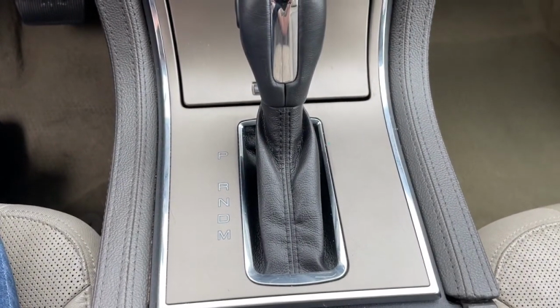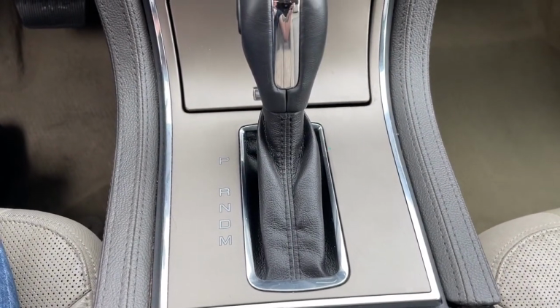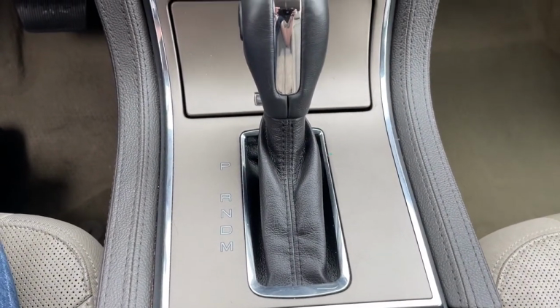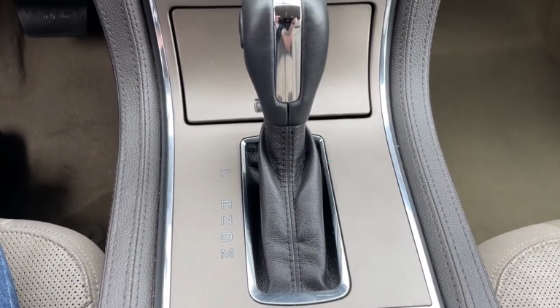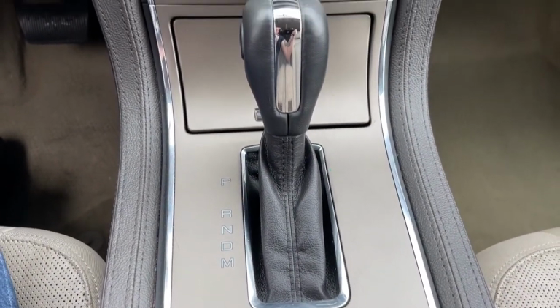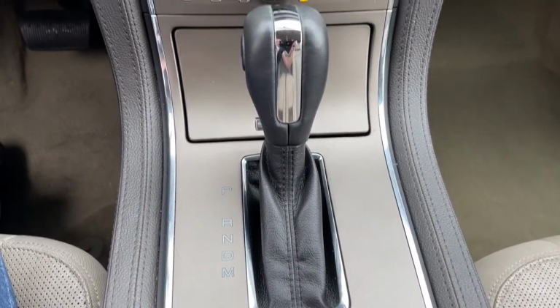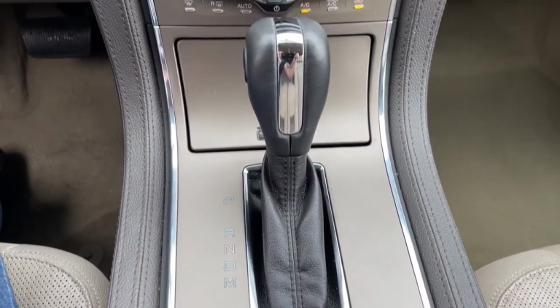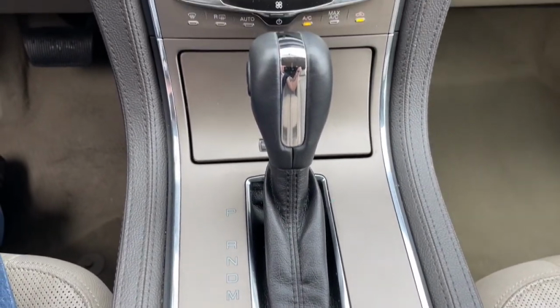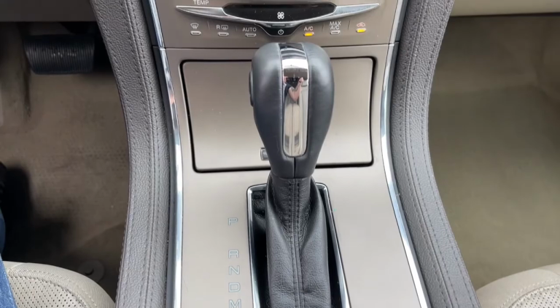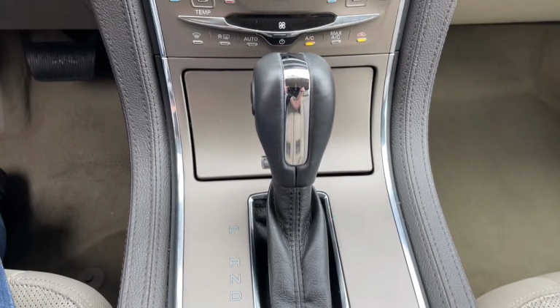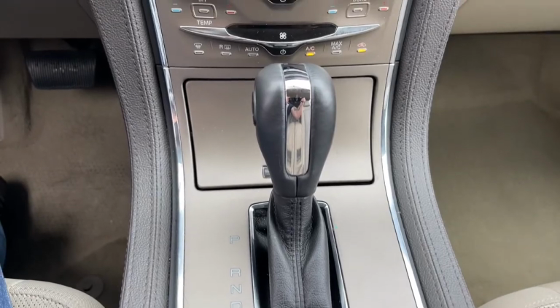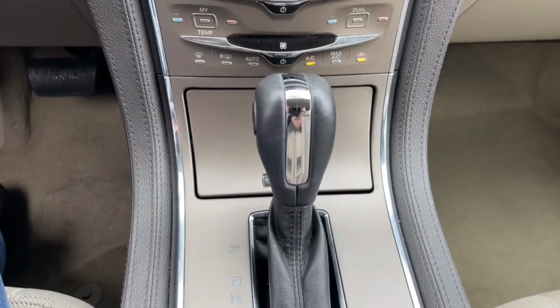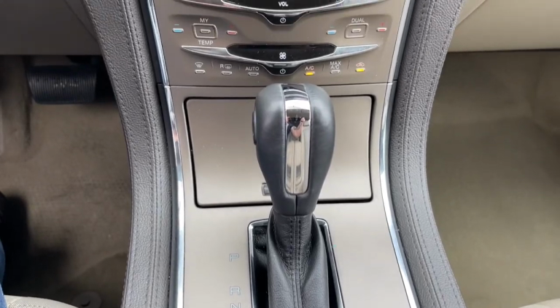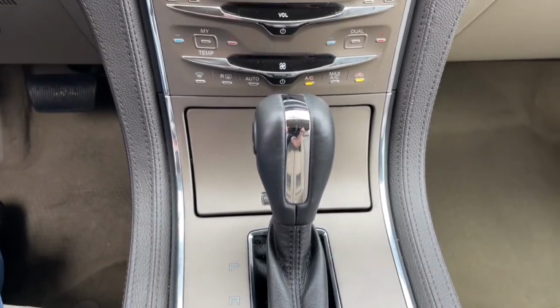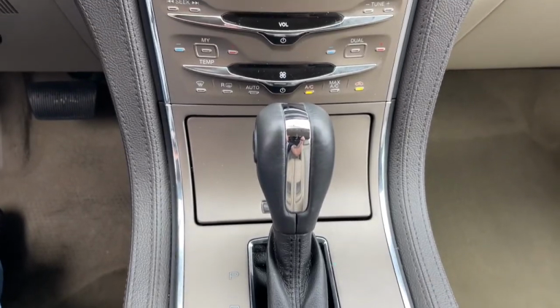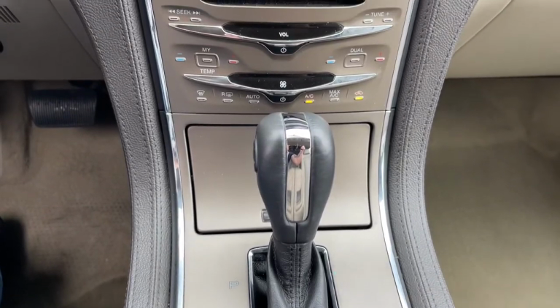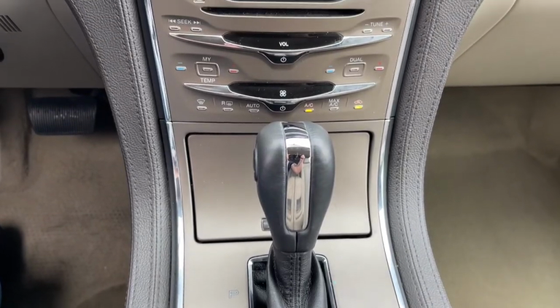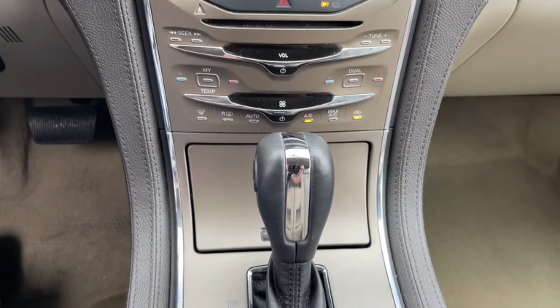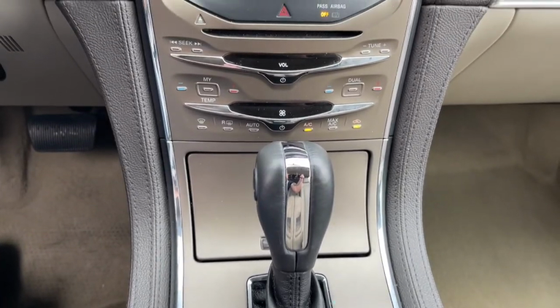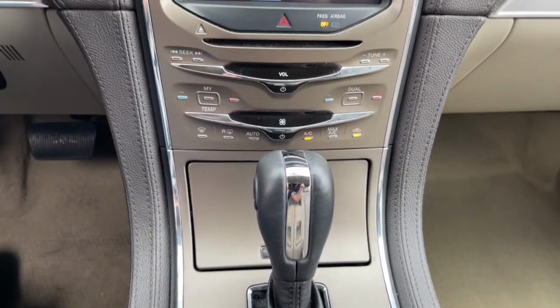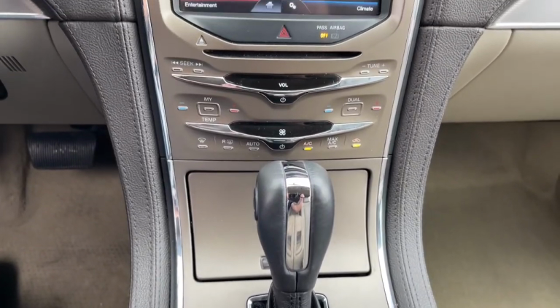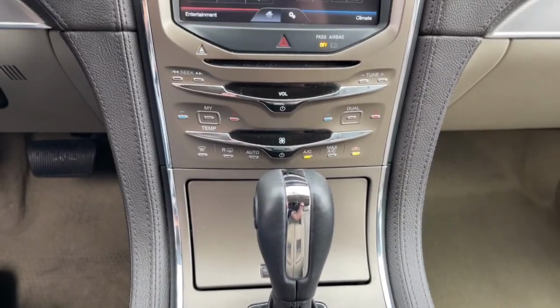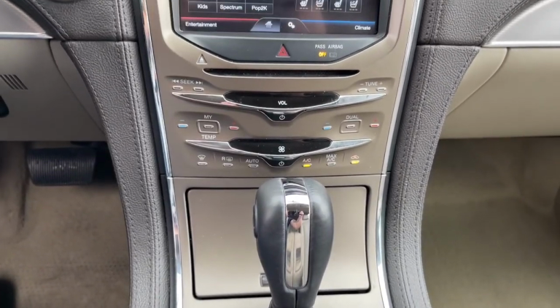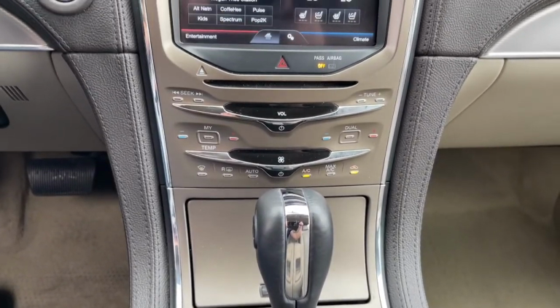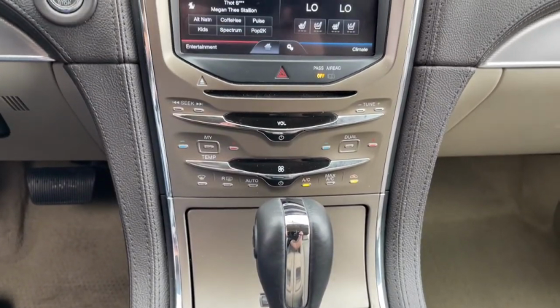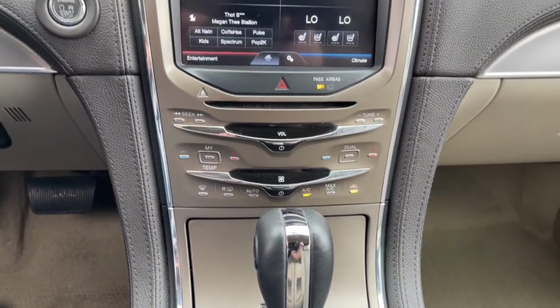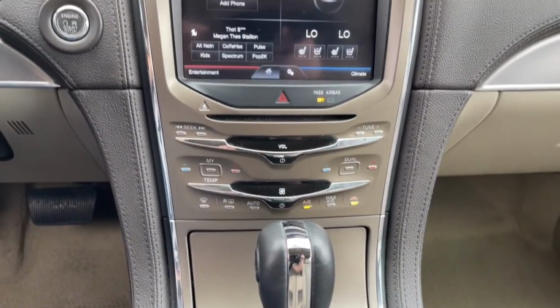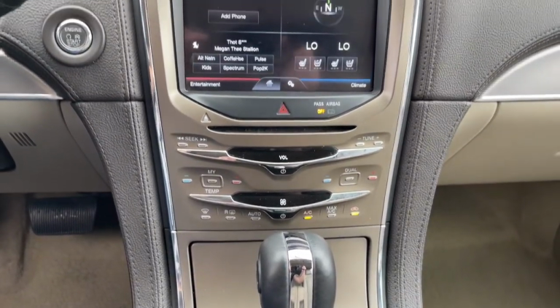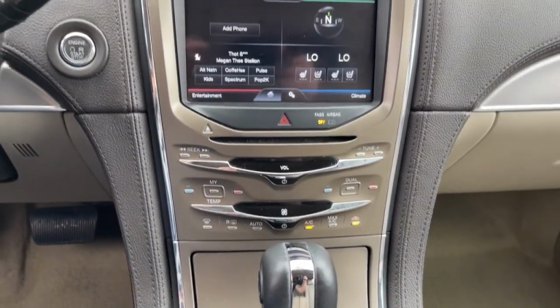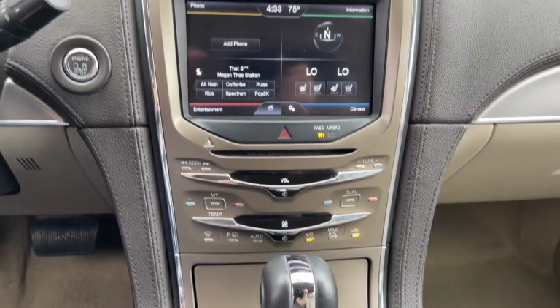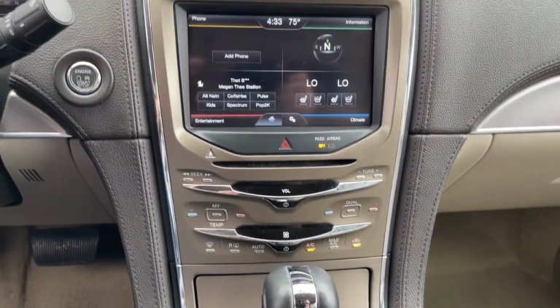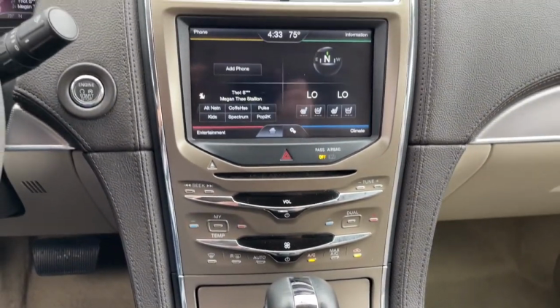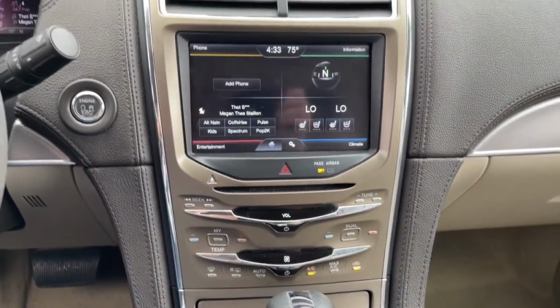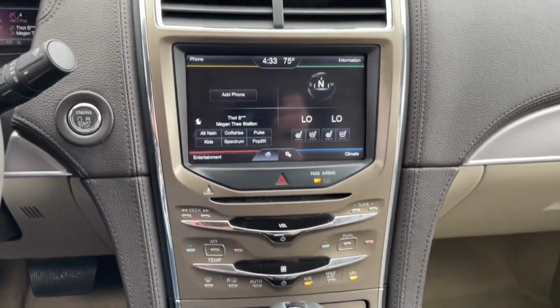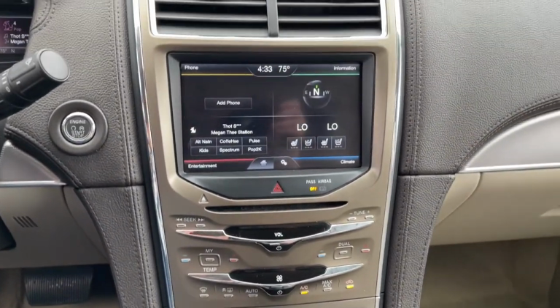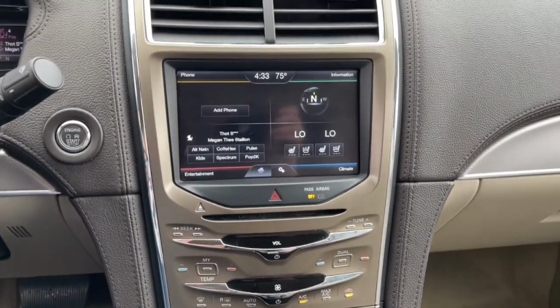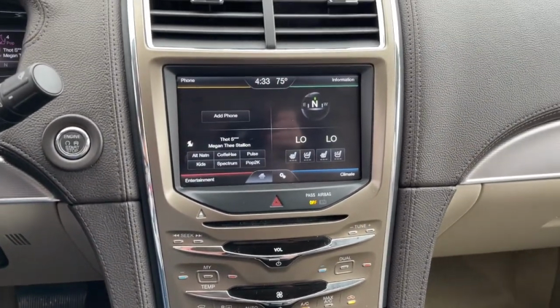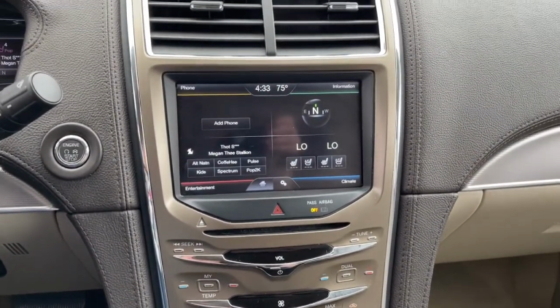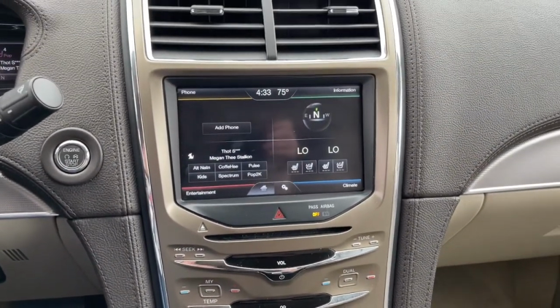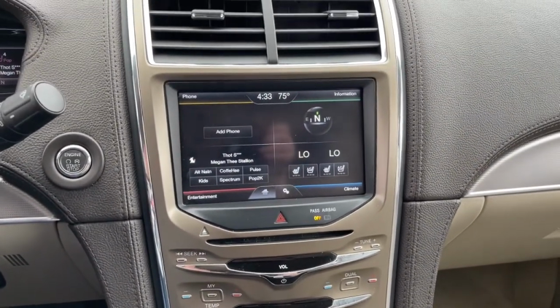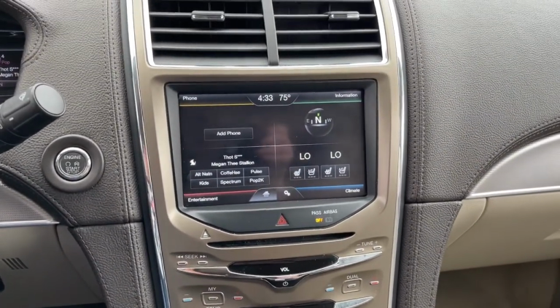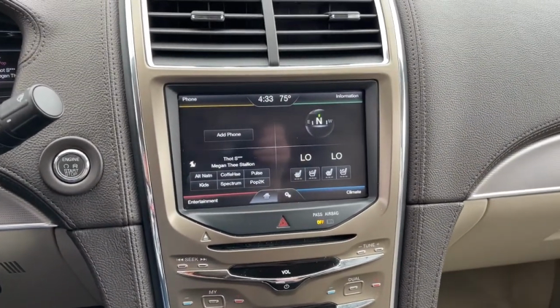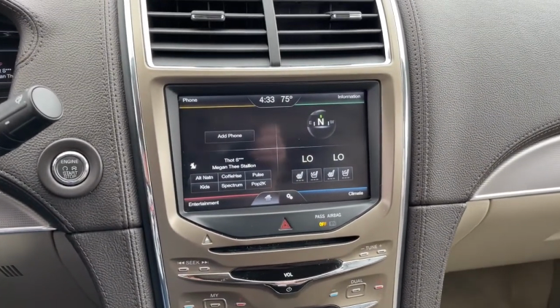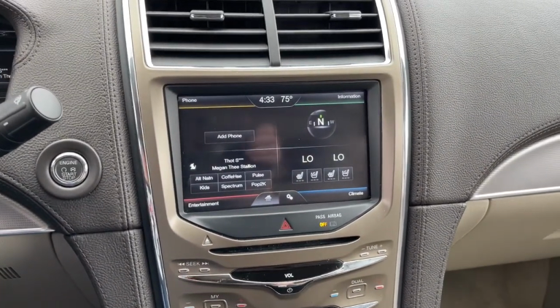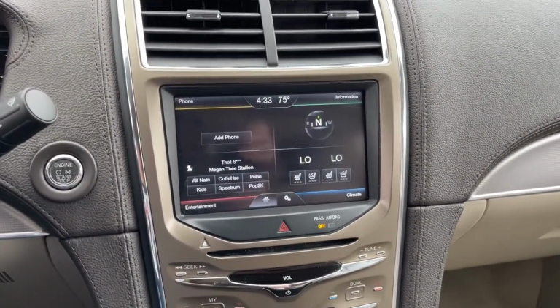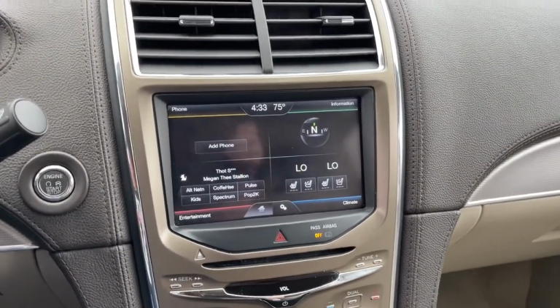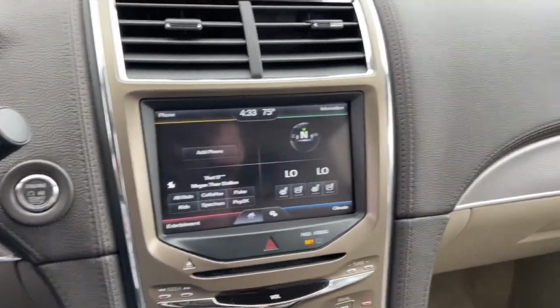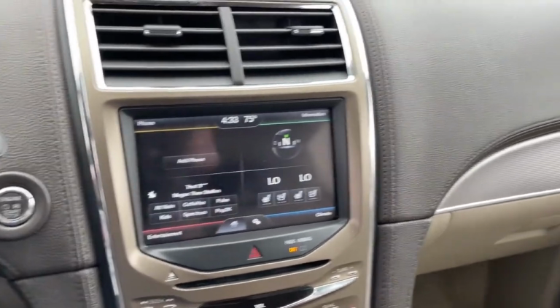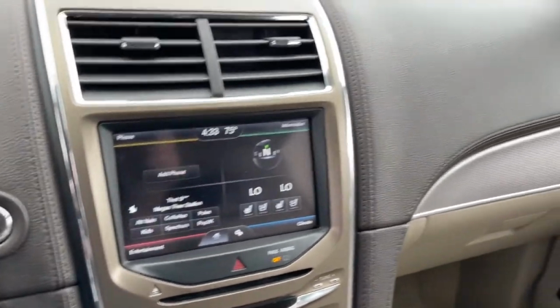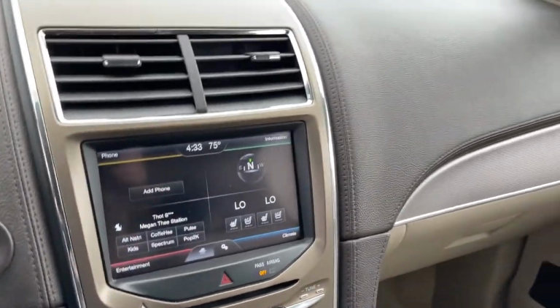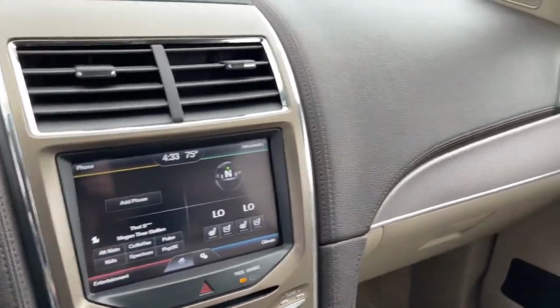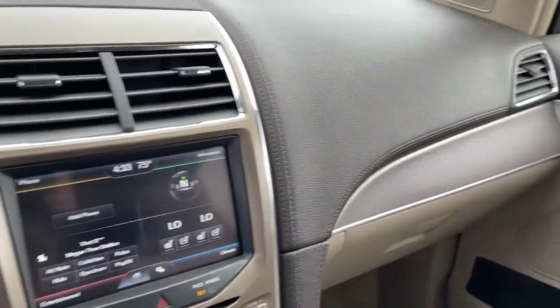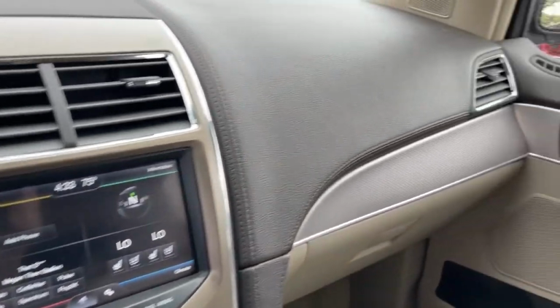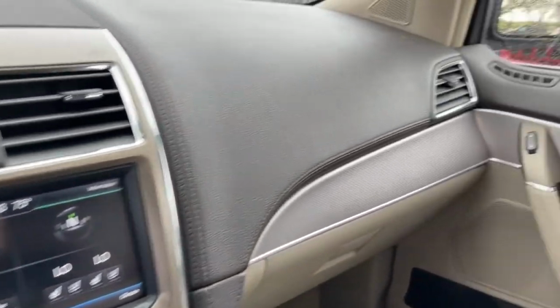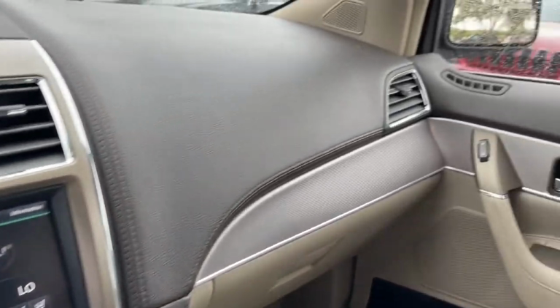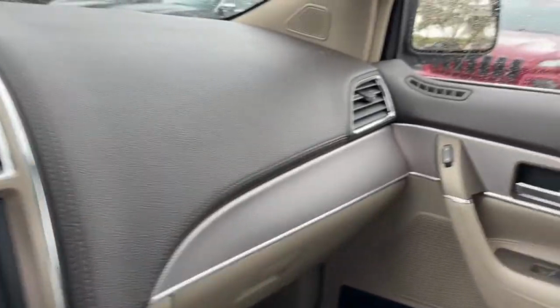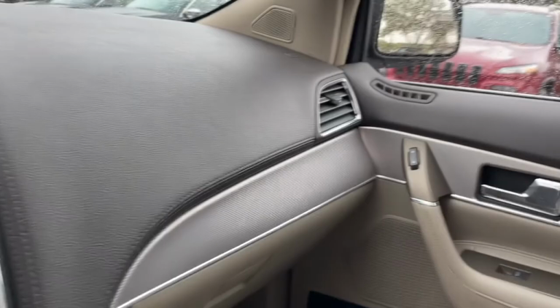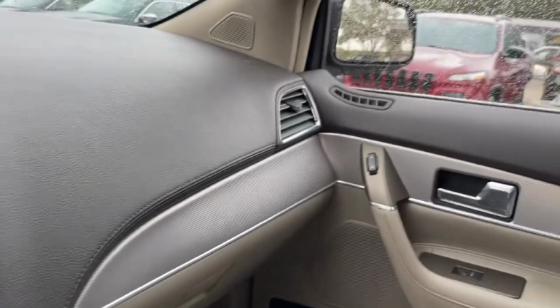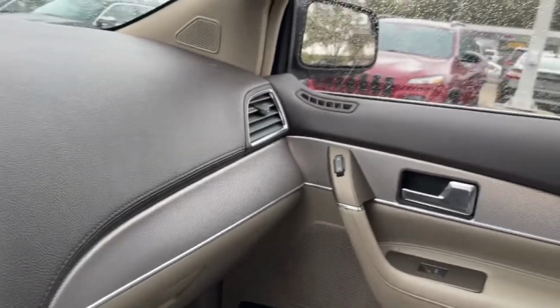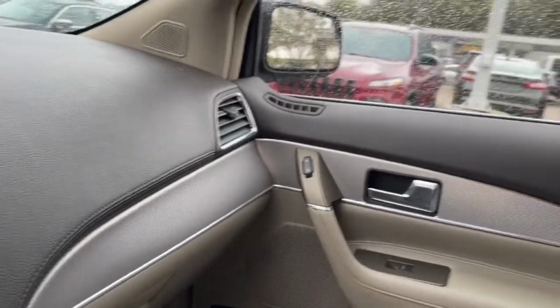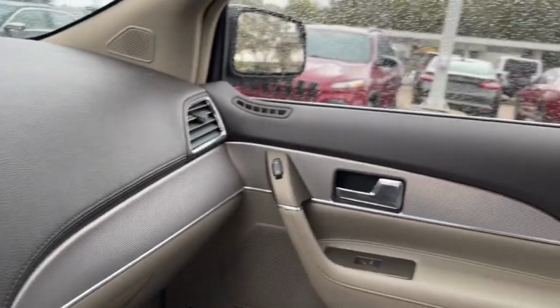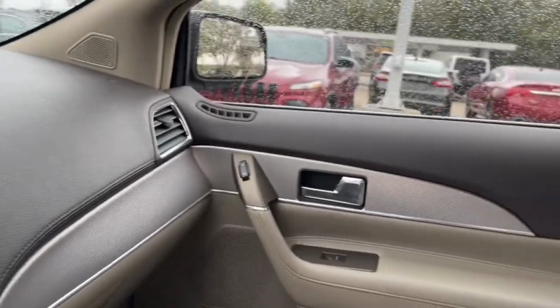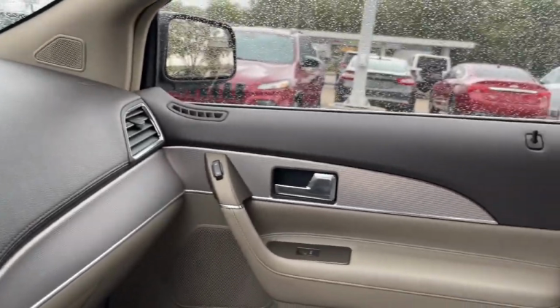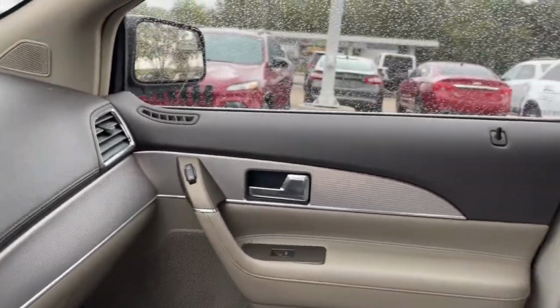Power liftgate, remote engine start, satellite radio, power passenger seat, cooled driver's seat.